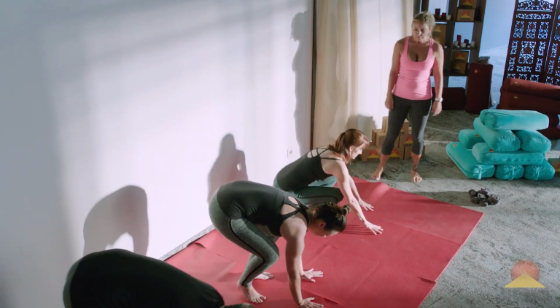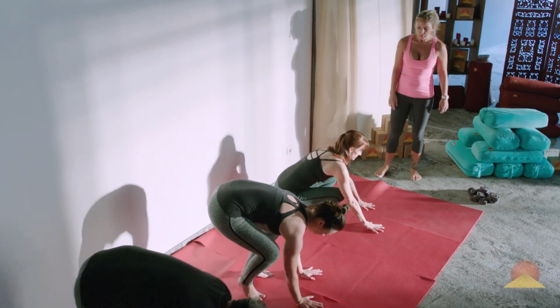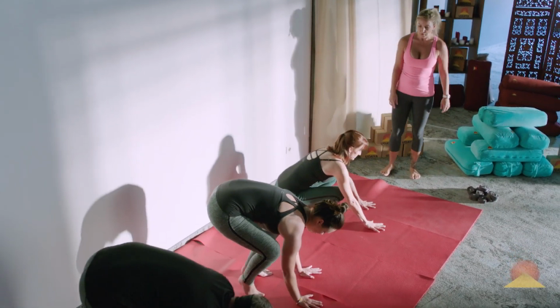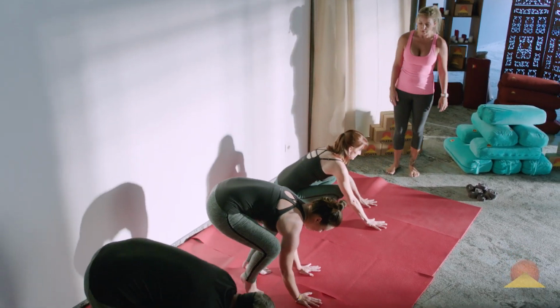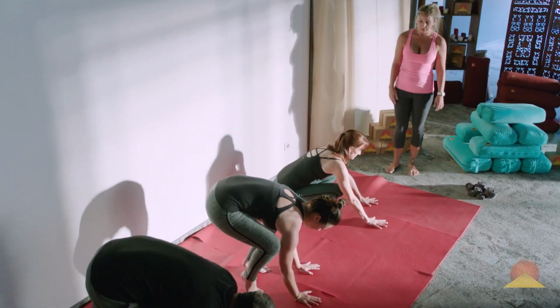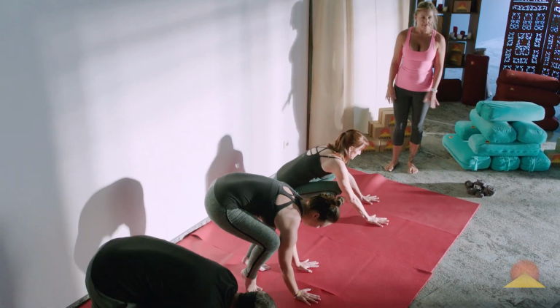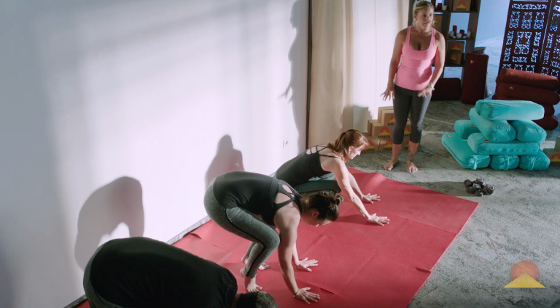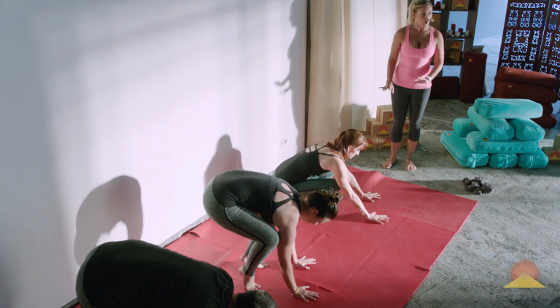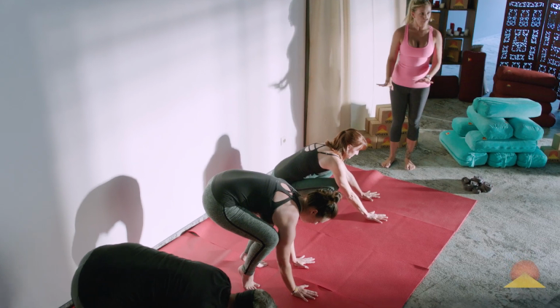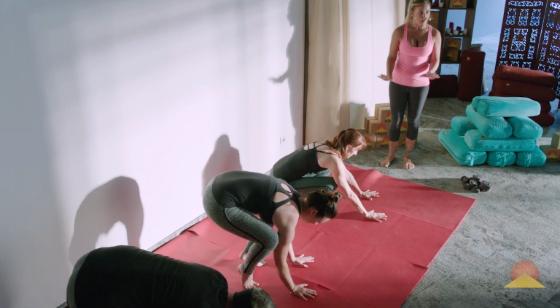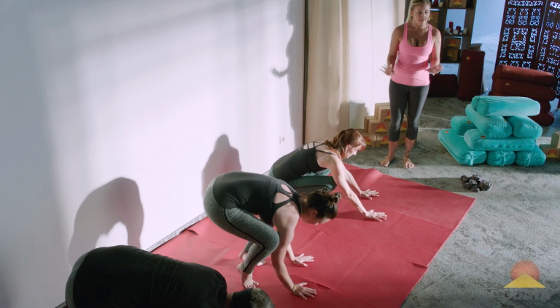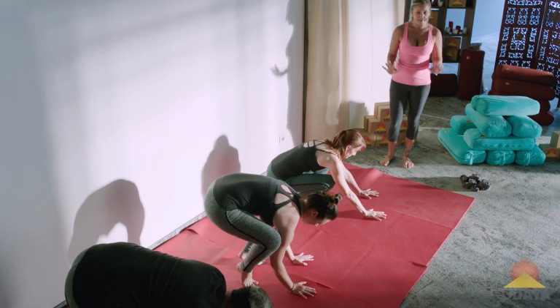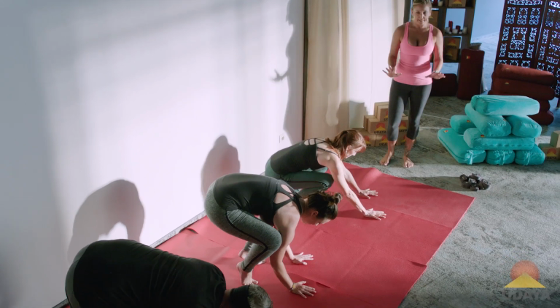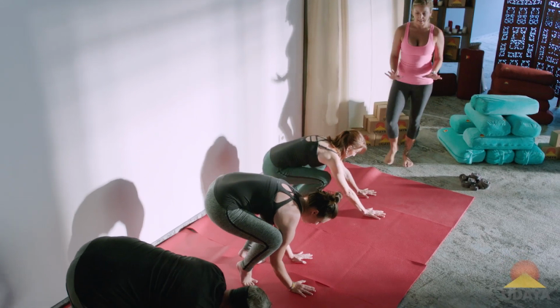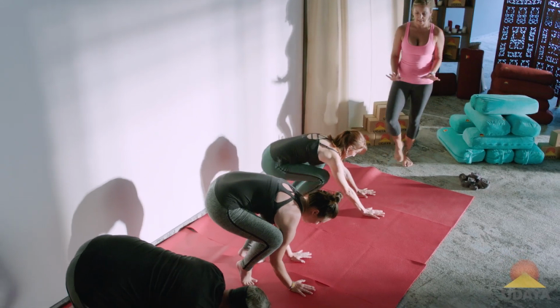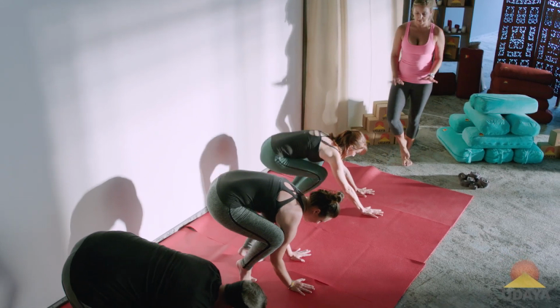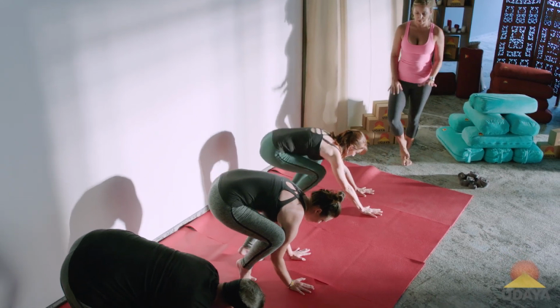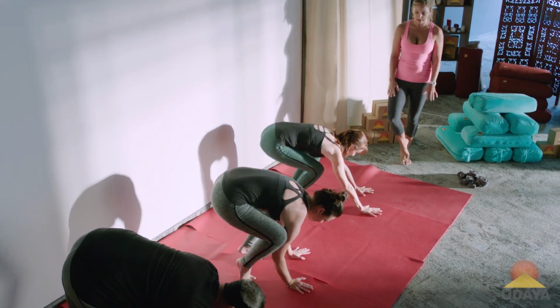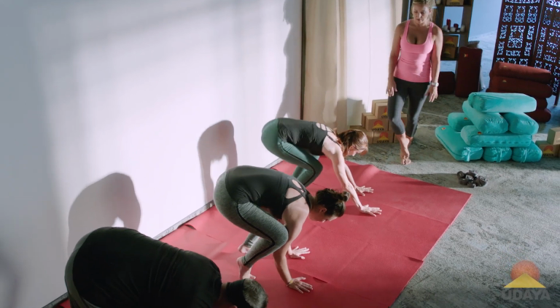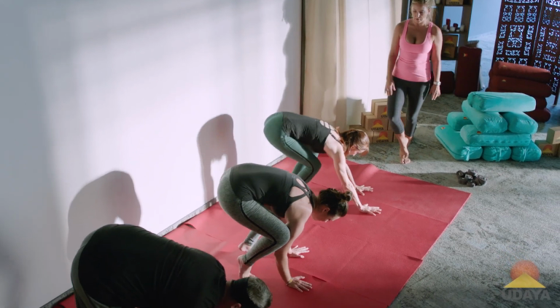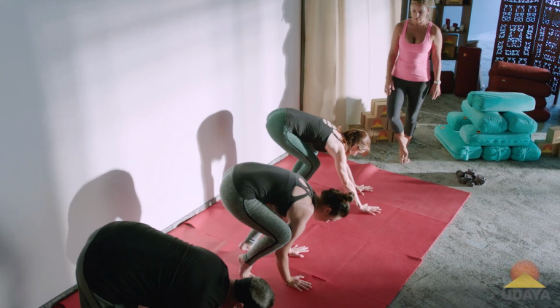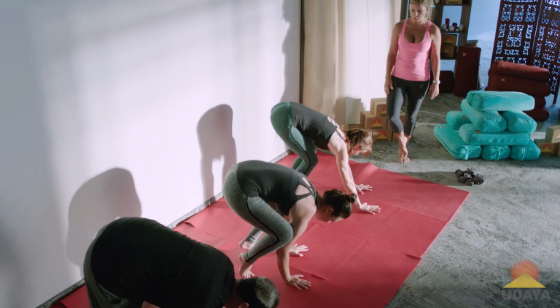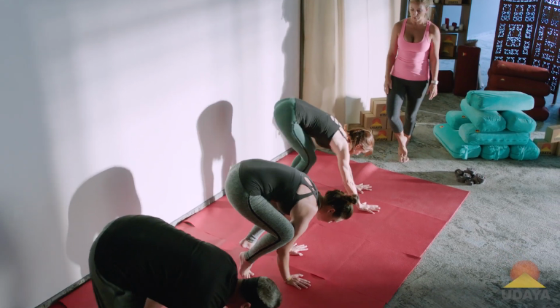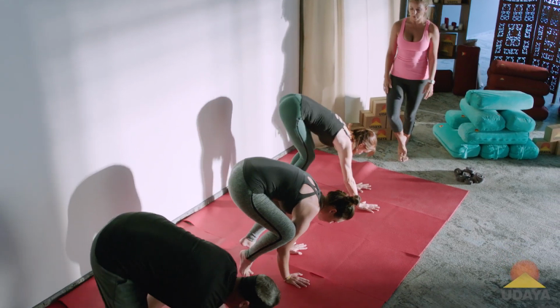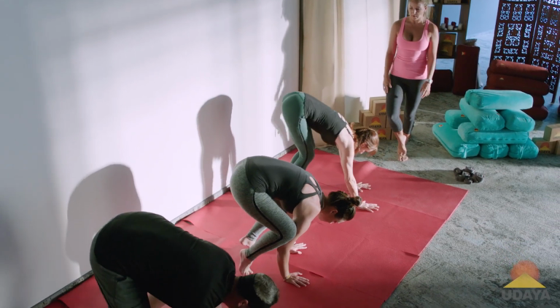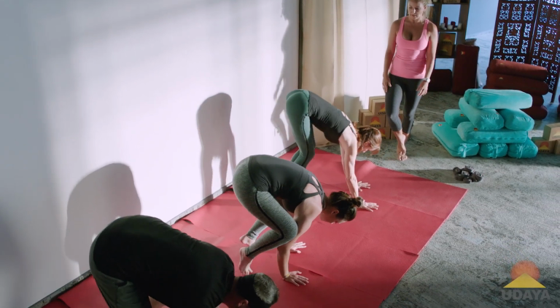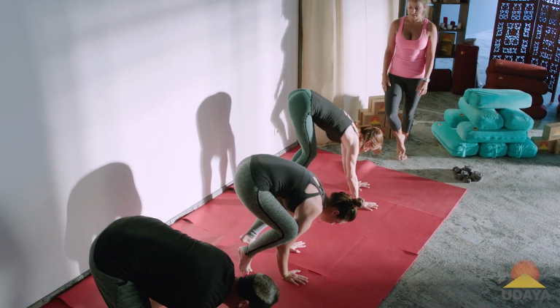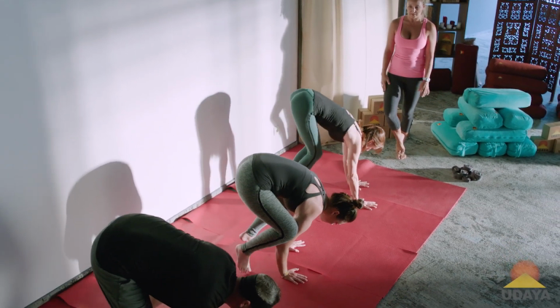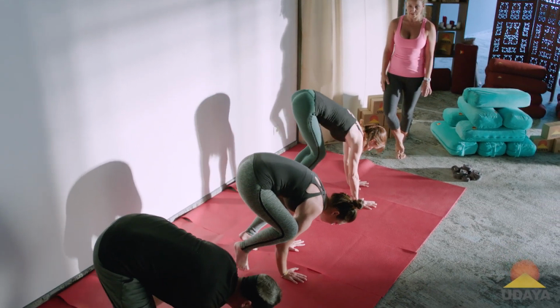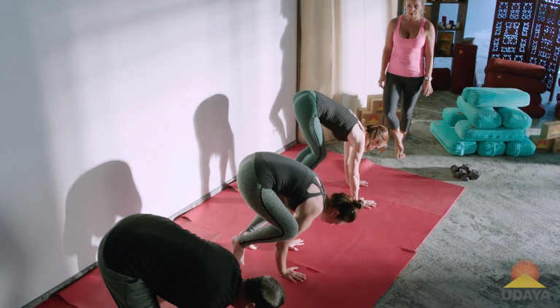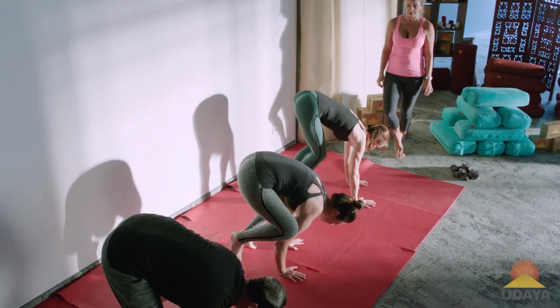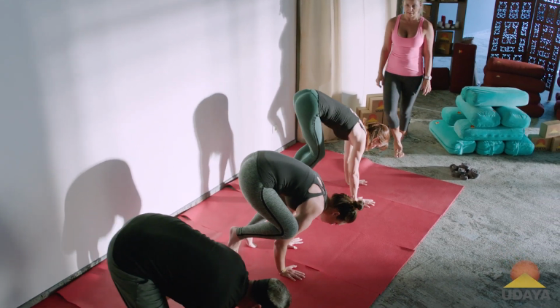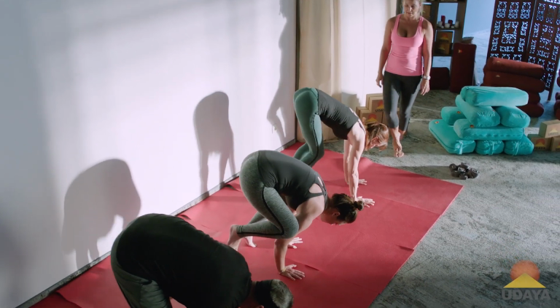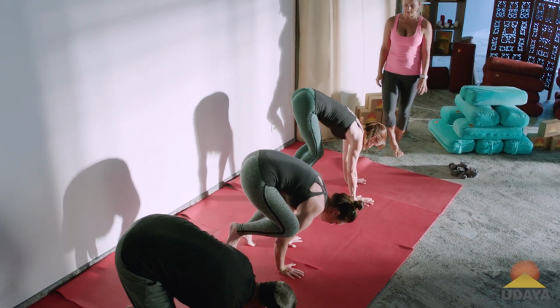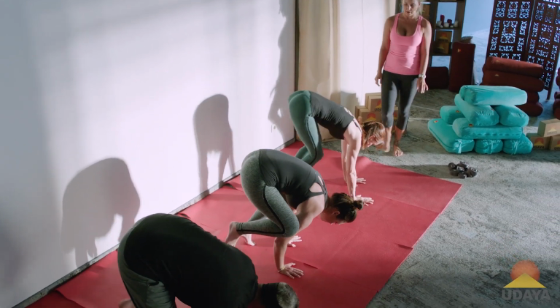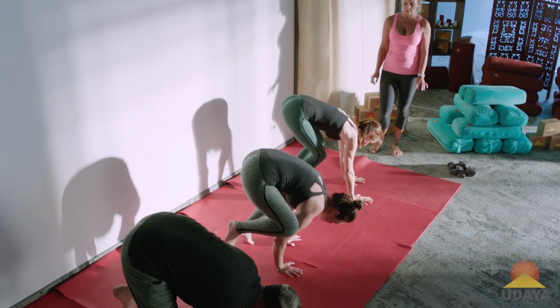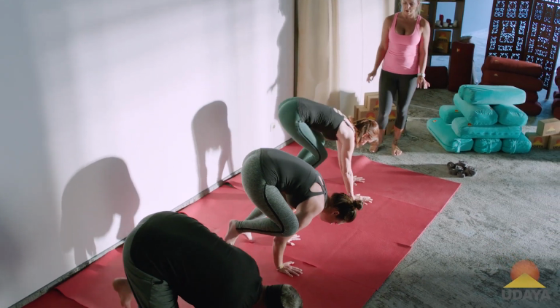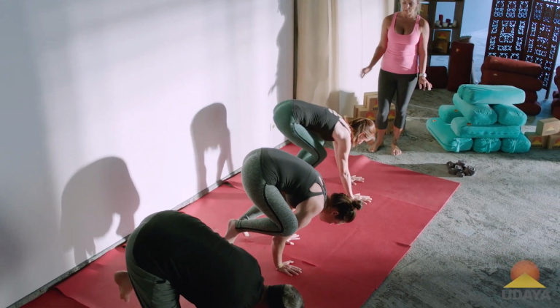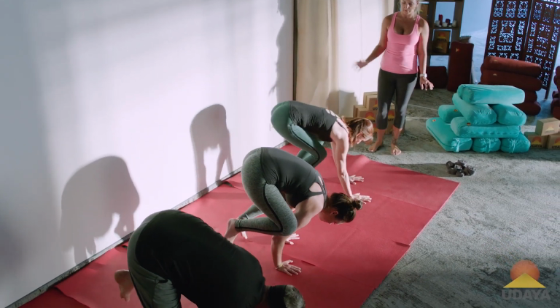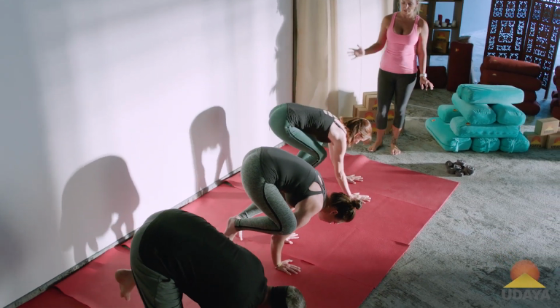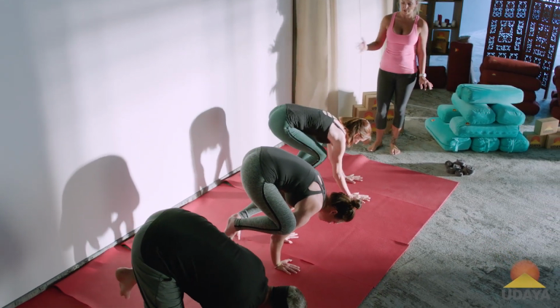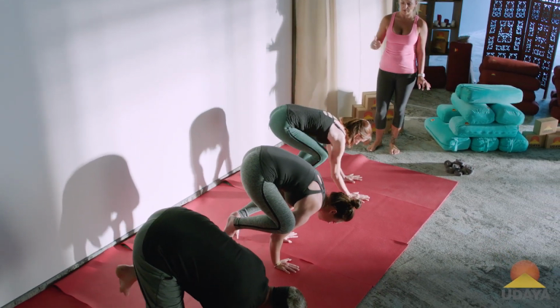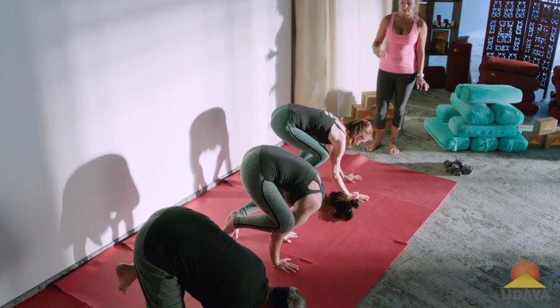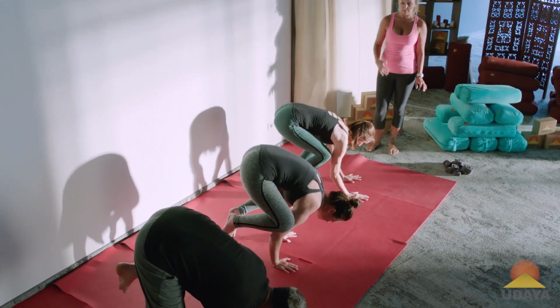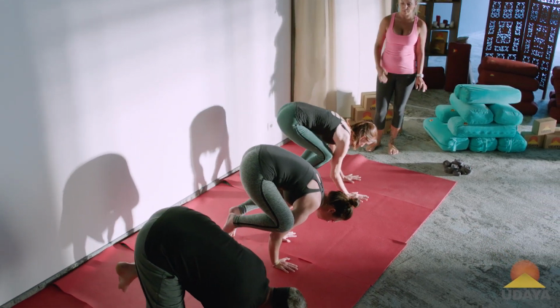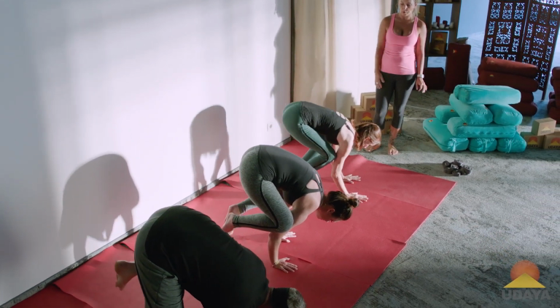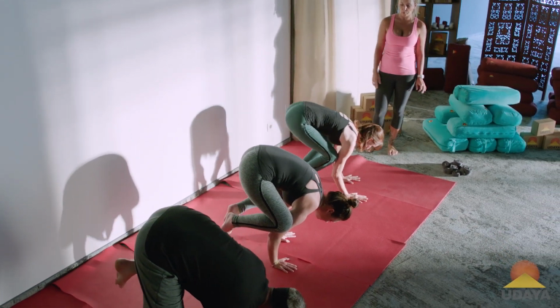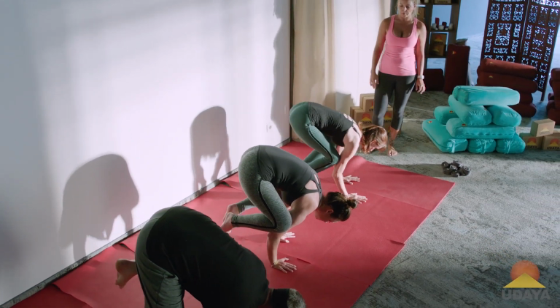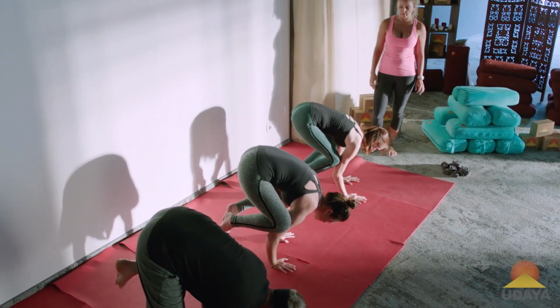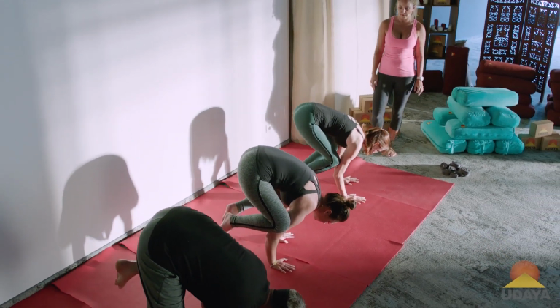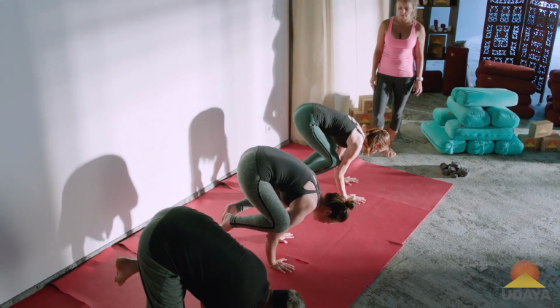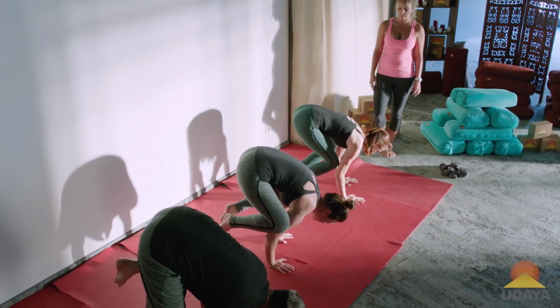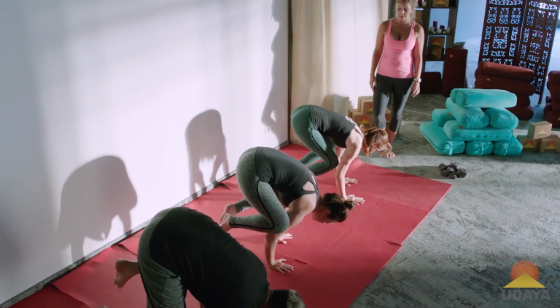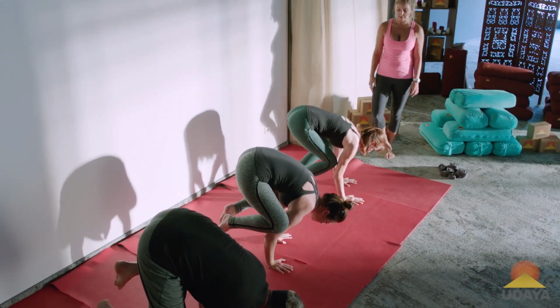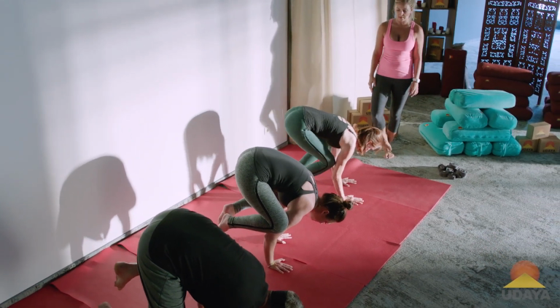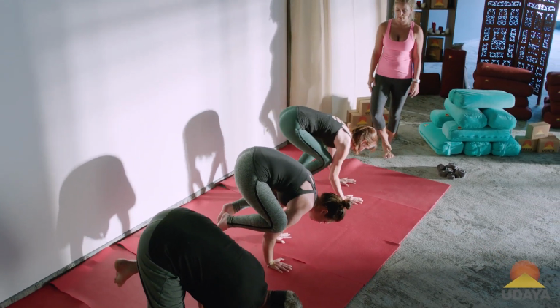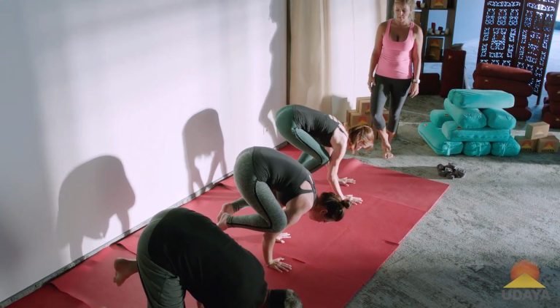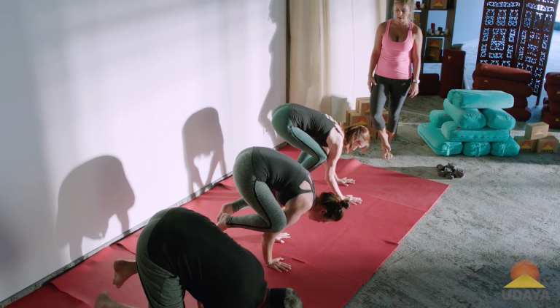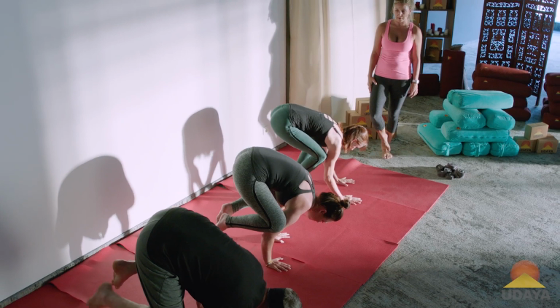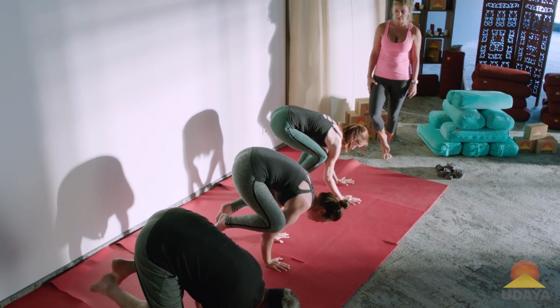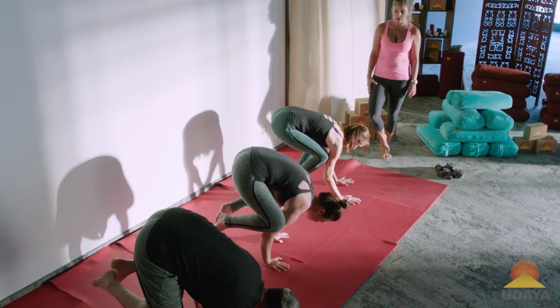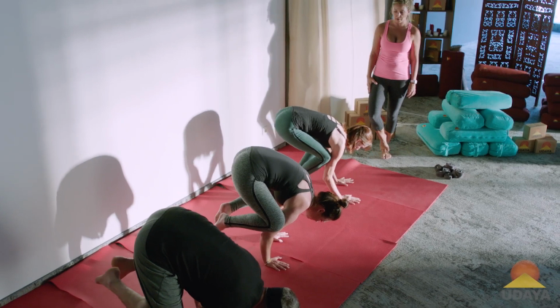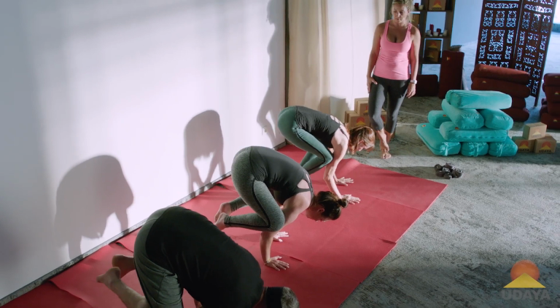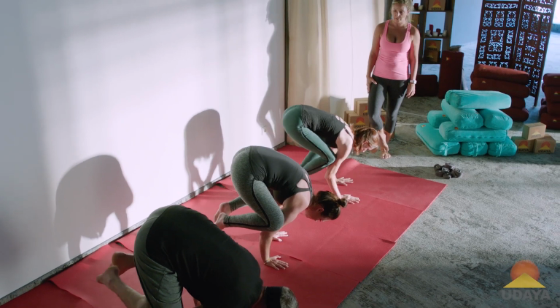So it's the arm balance. The hands go down on the floor. They kind of start in like a down dog position, they come forward, and the knees rest on the back of the arms.